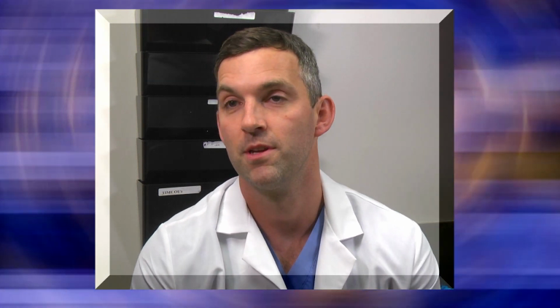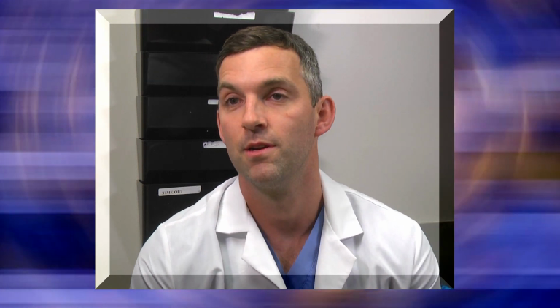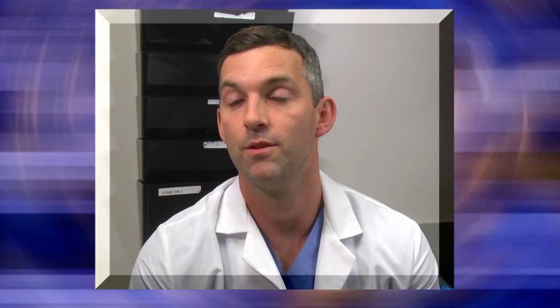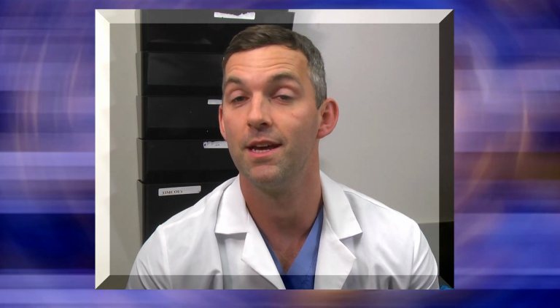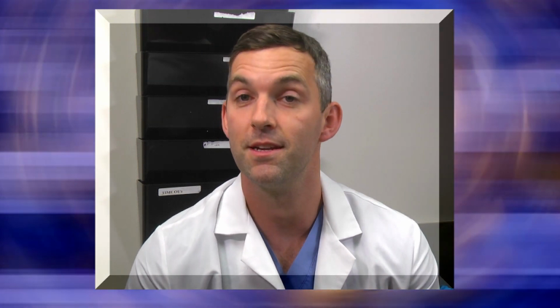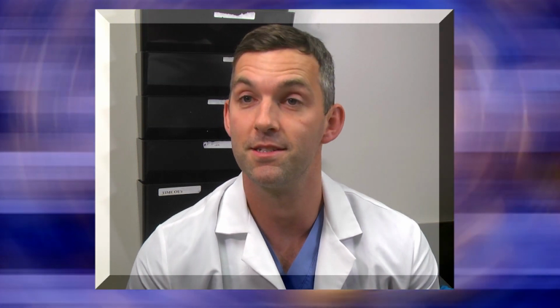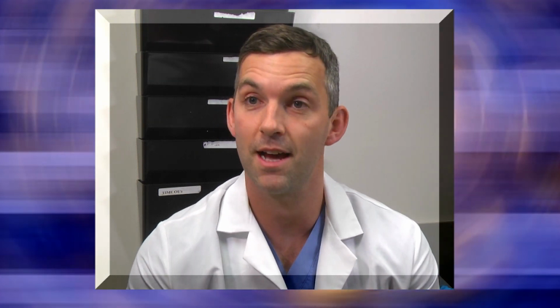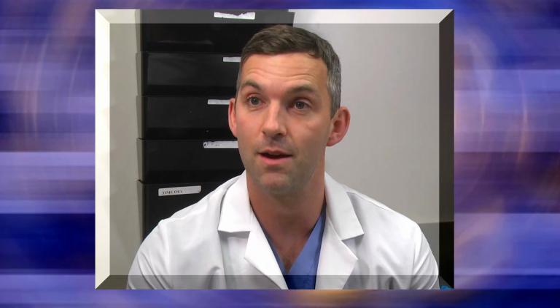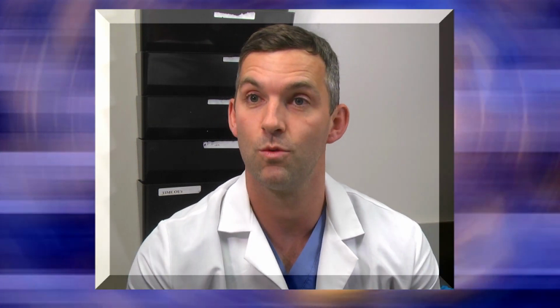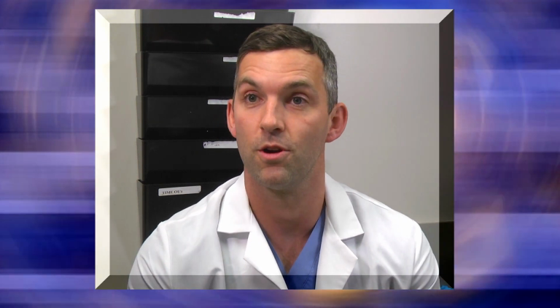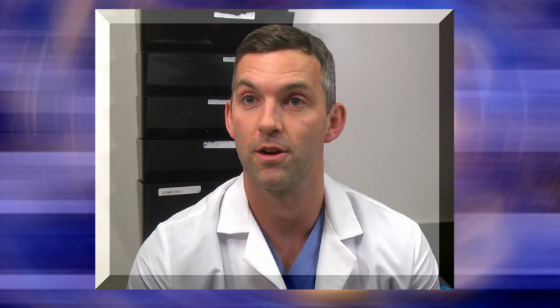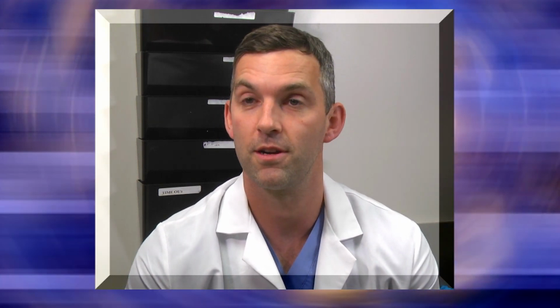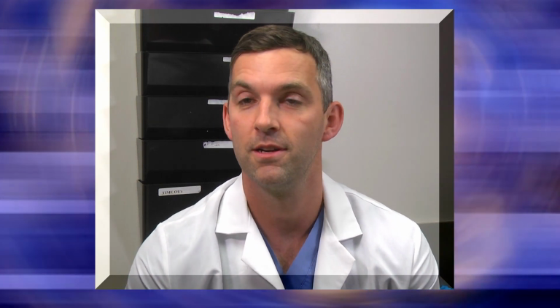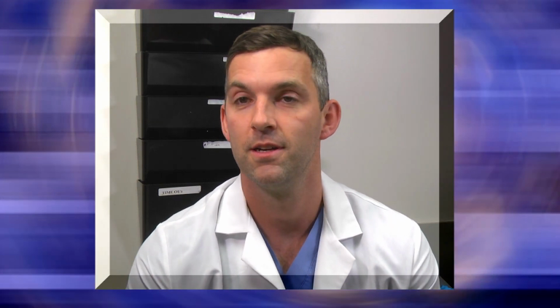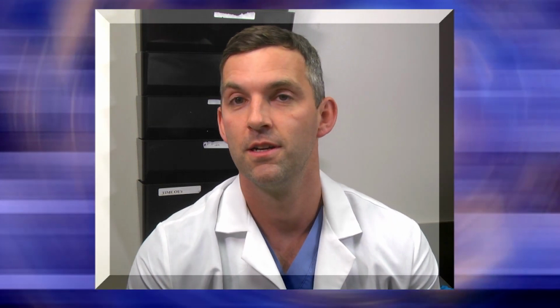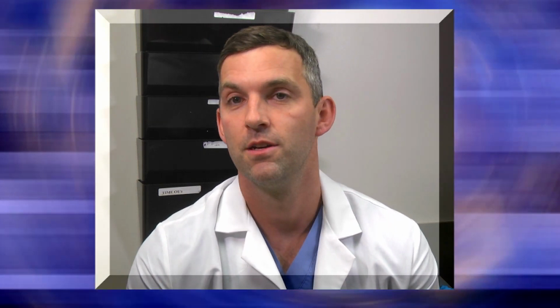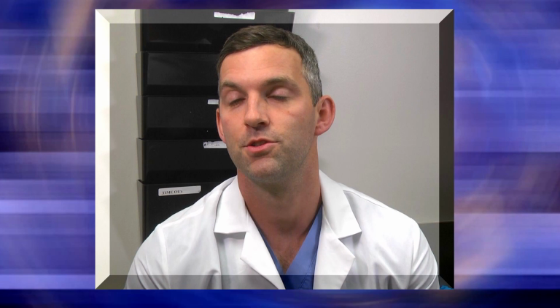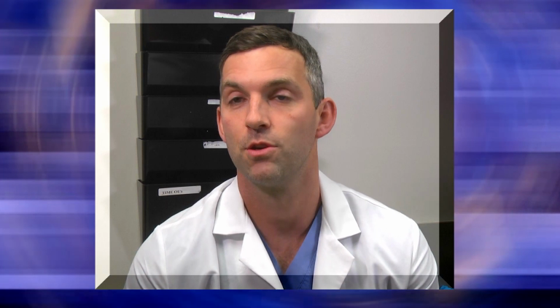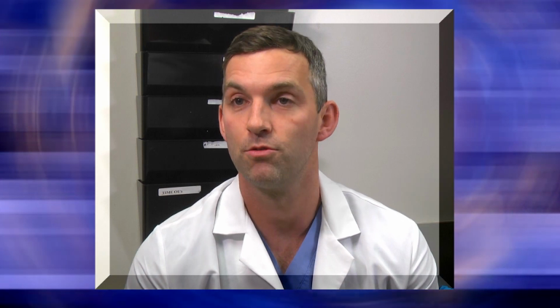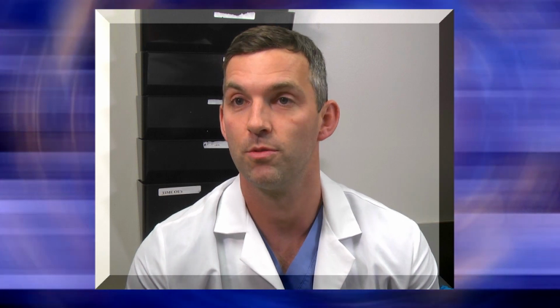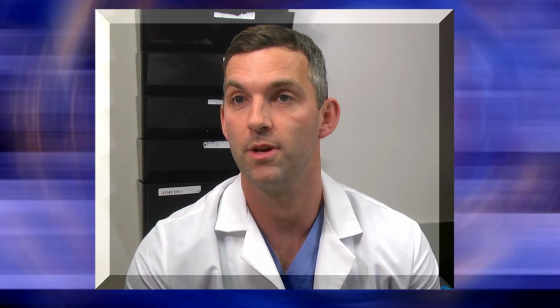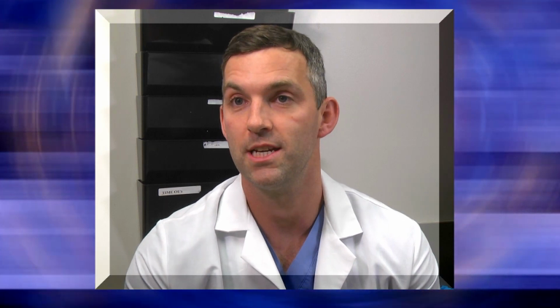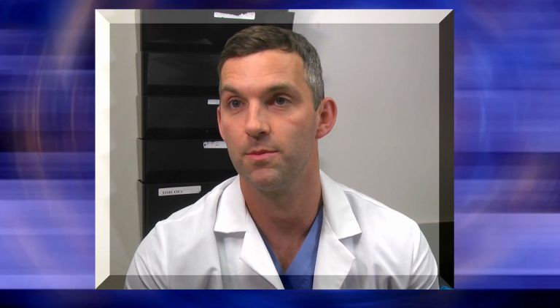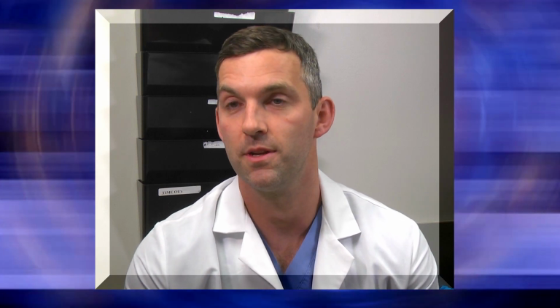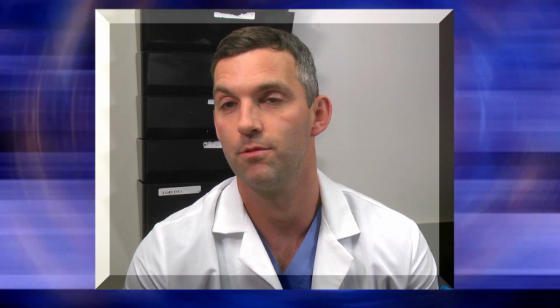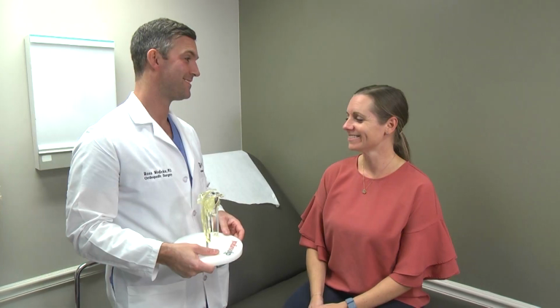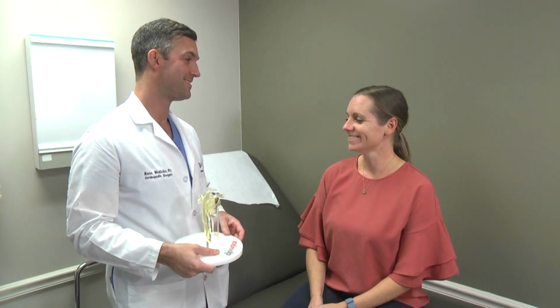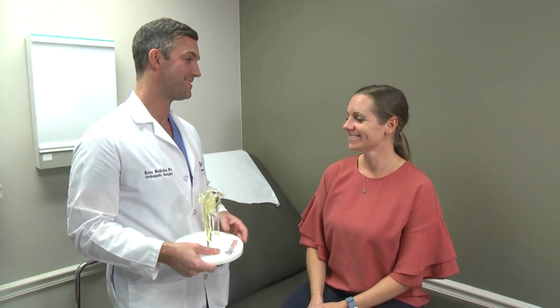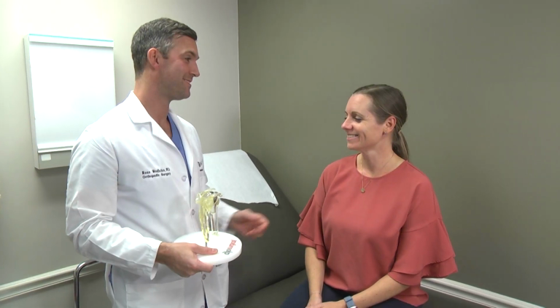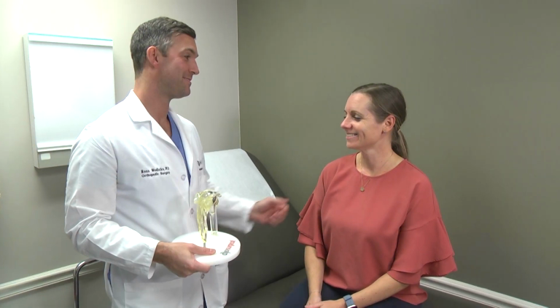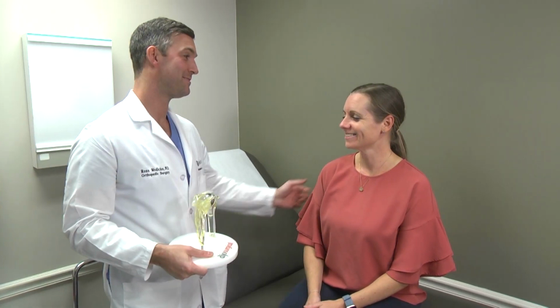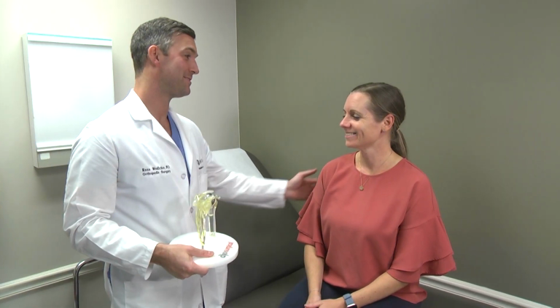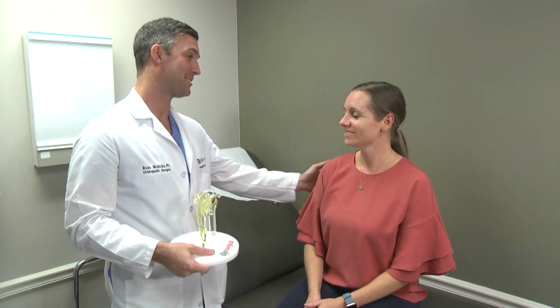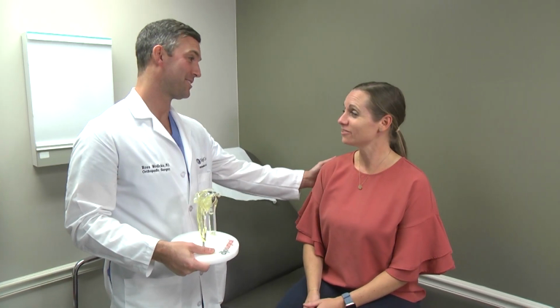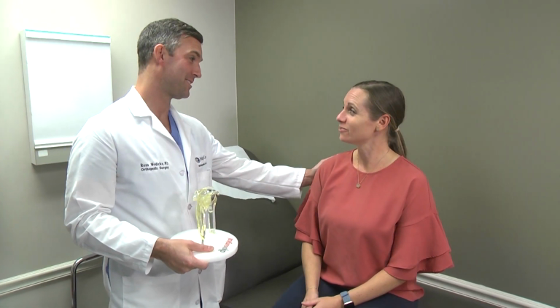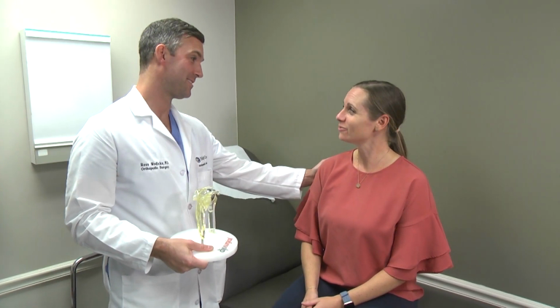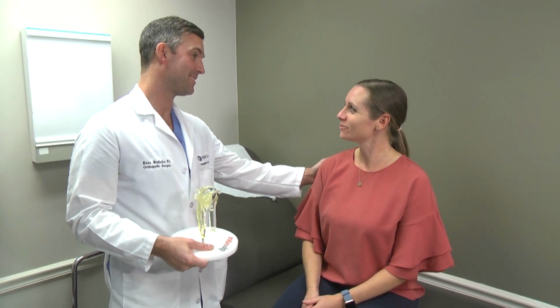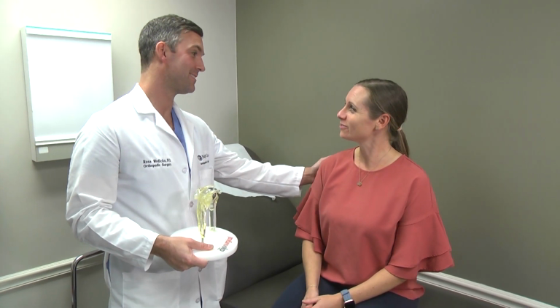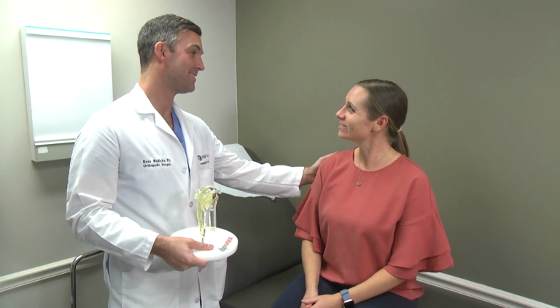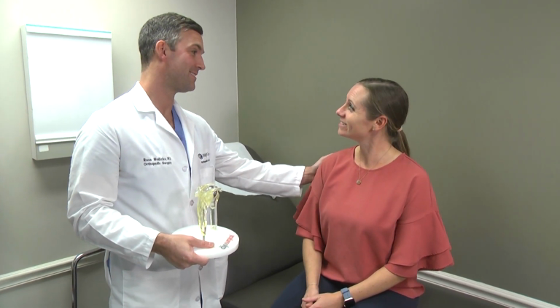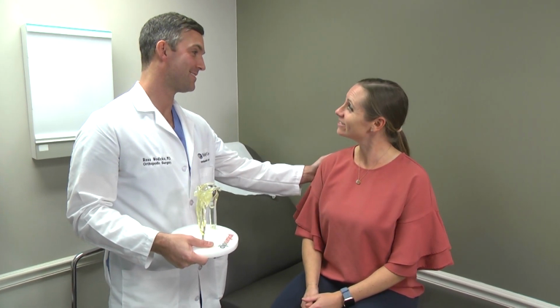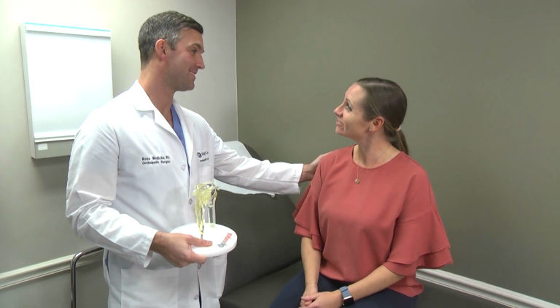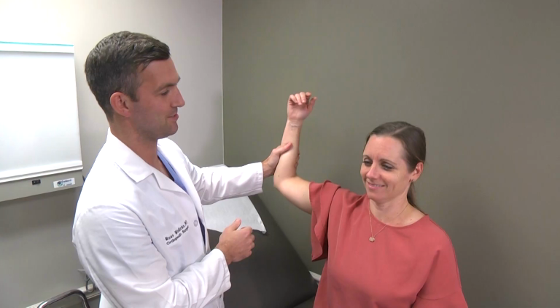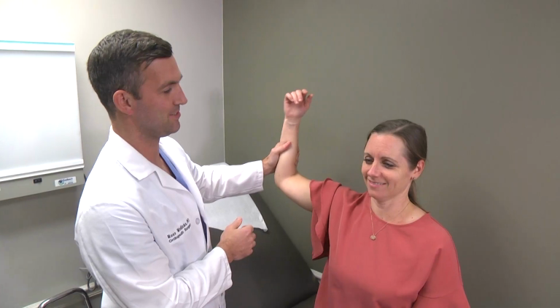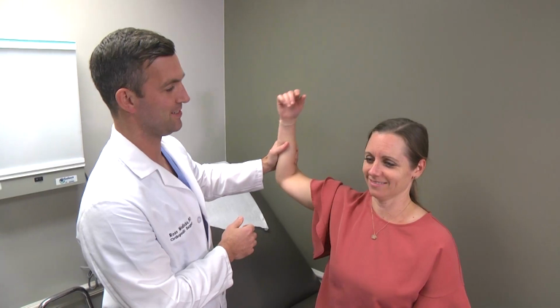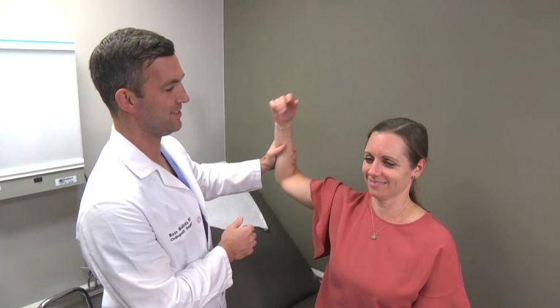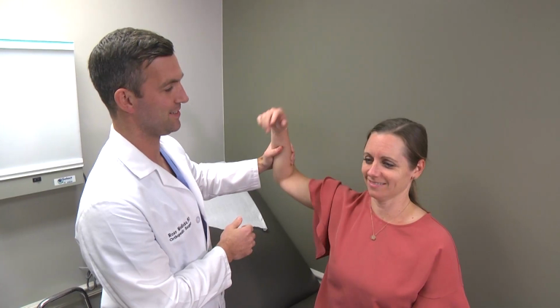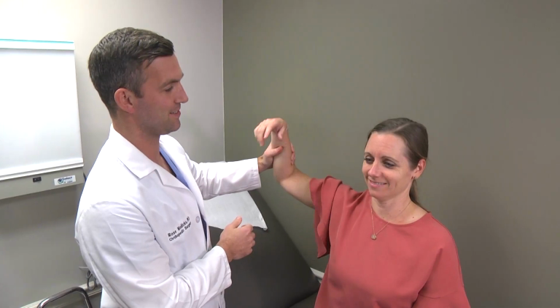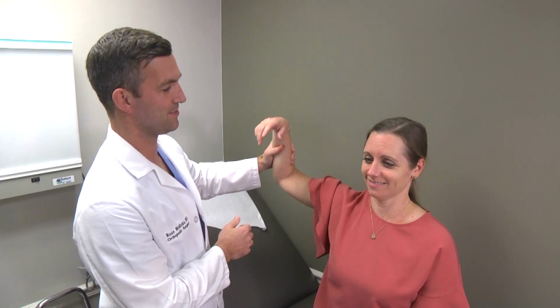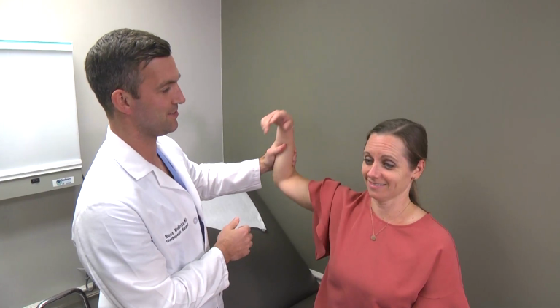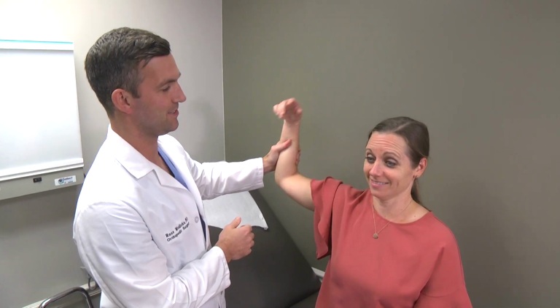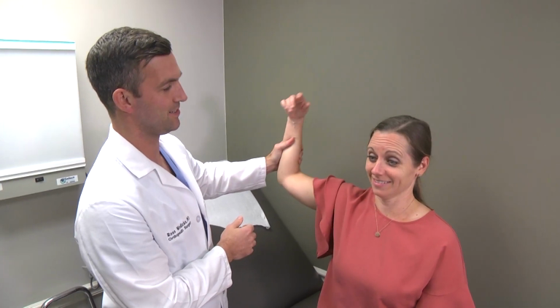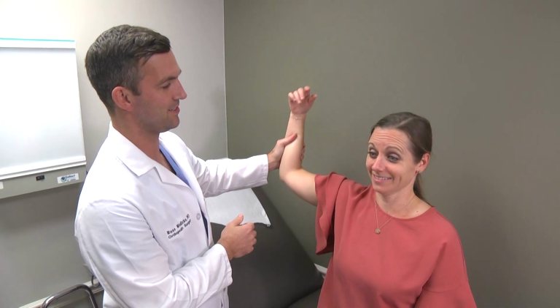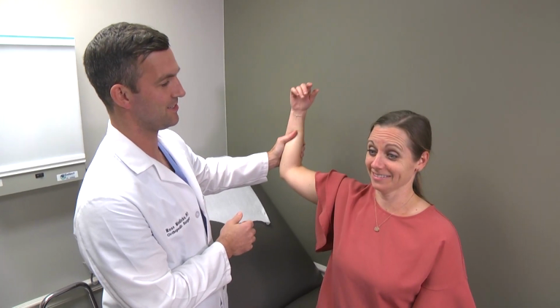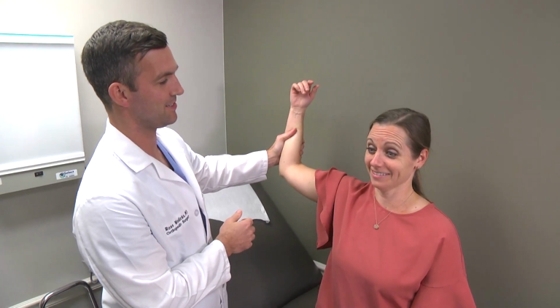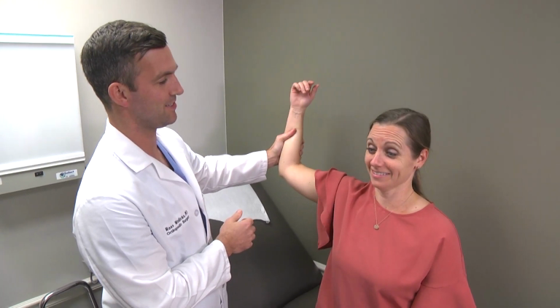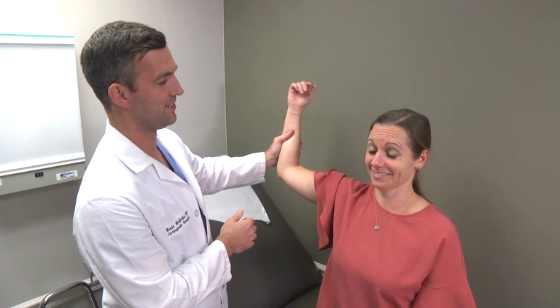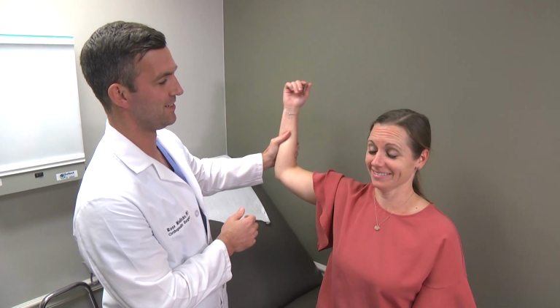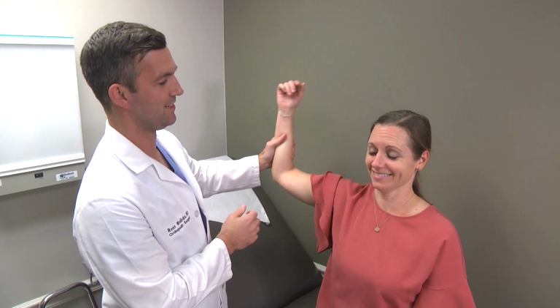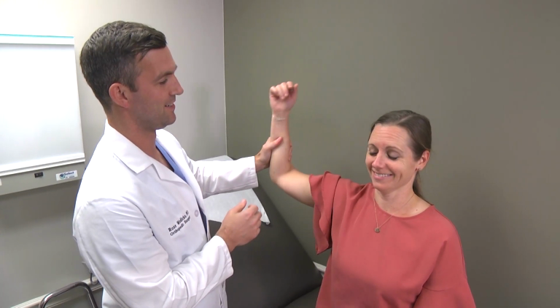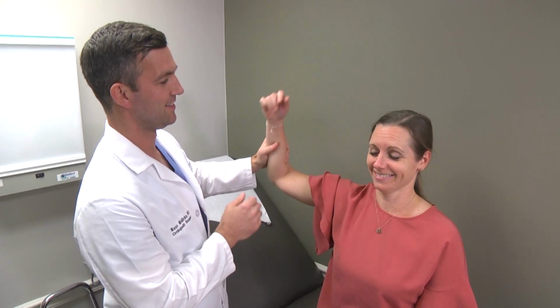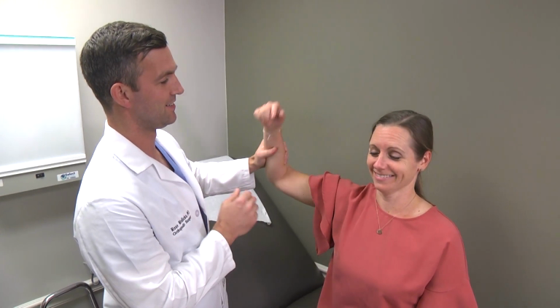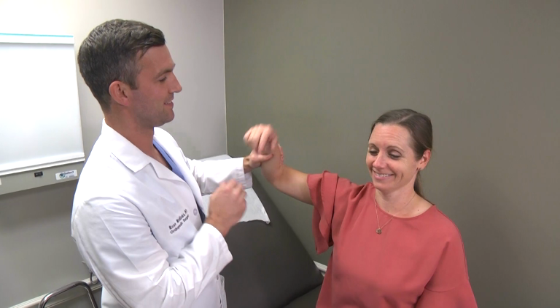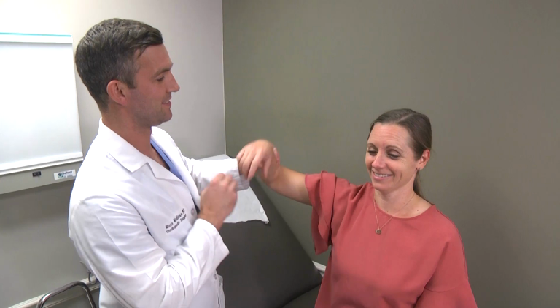When that does not work, shoulder replacement and reverse shoulder replacement are viable options and very successful options in the right patient.